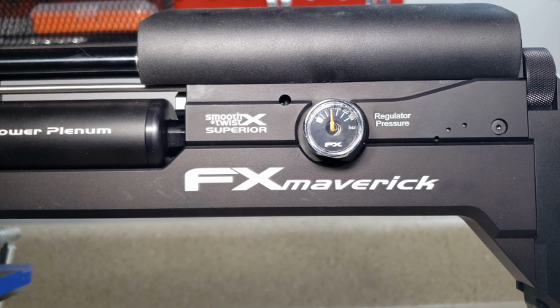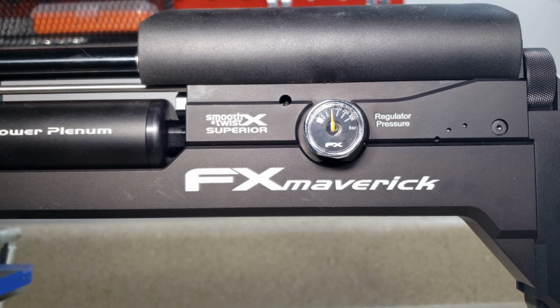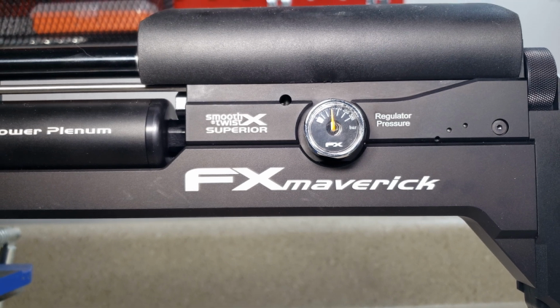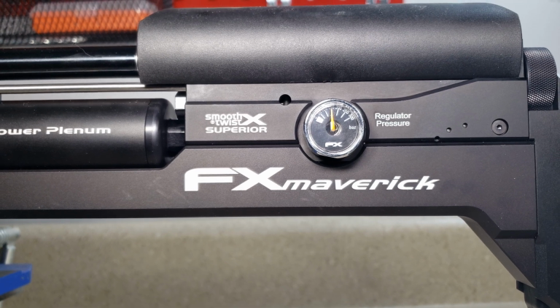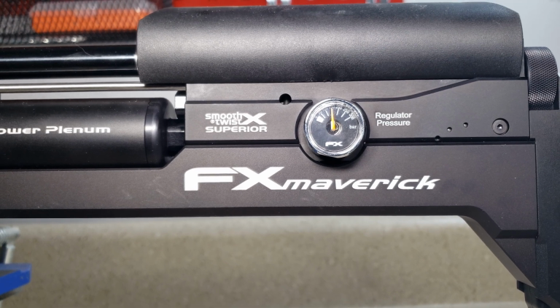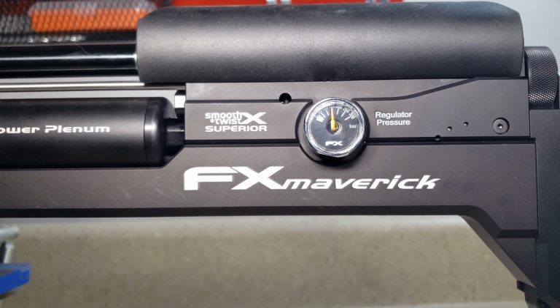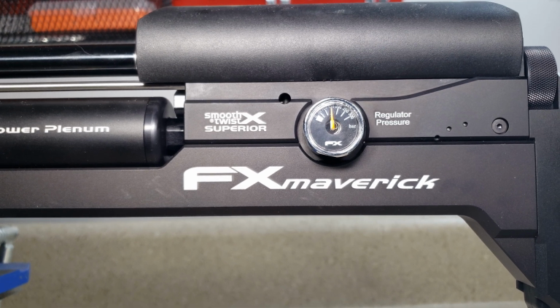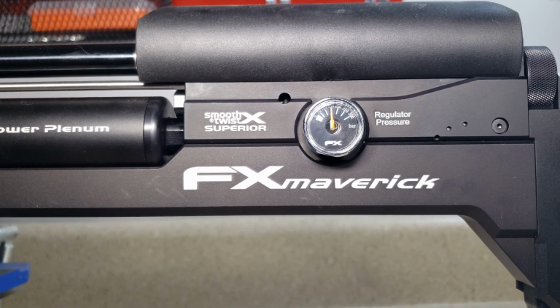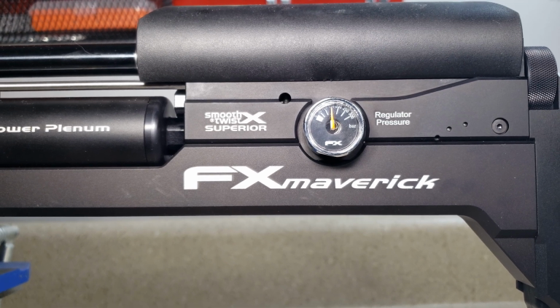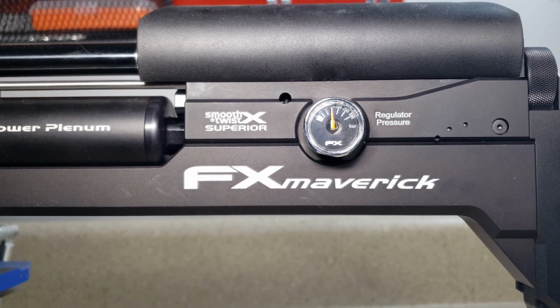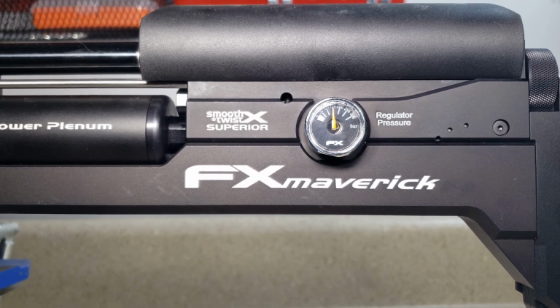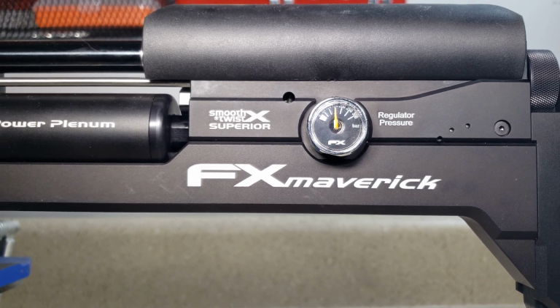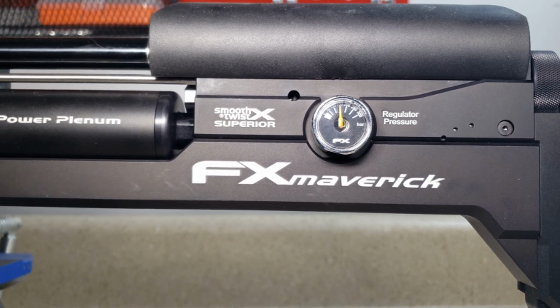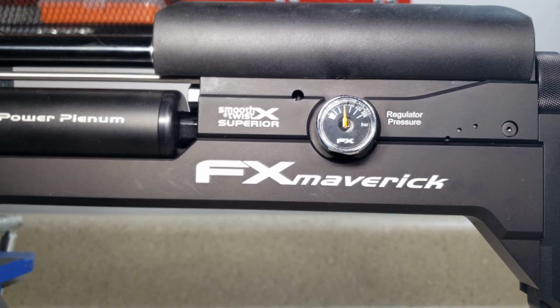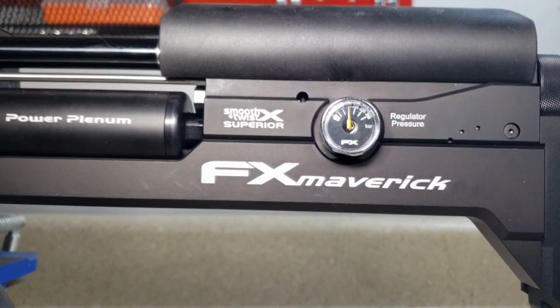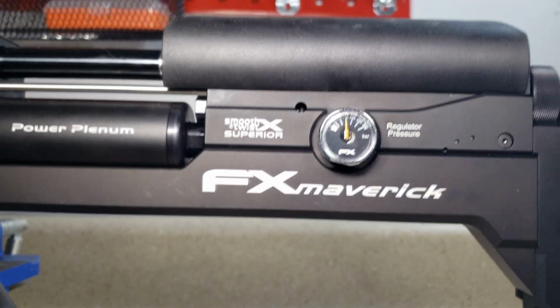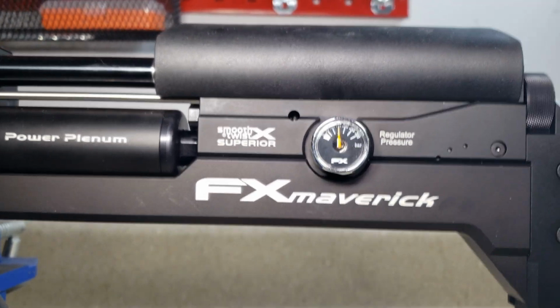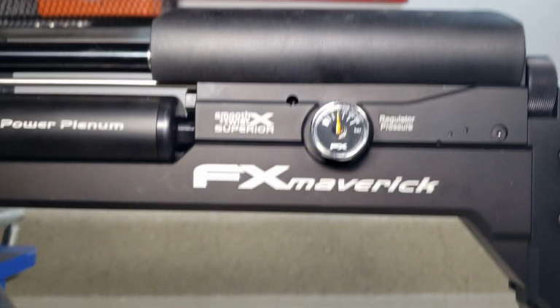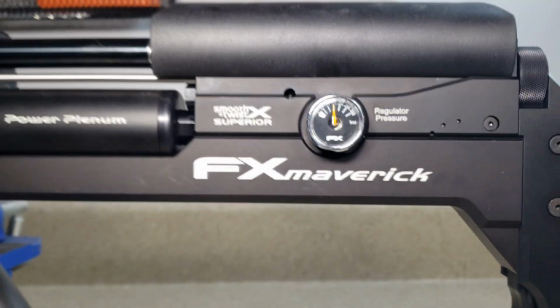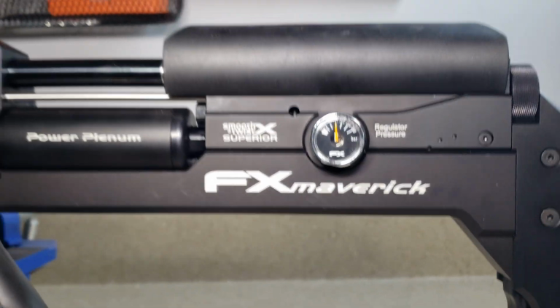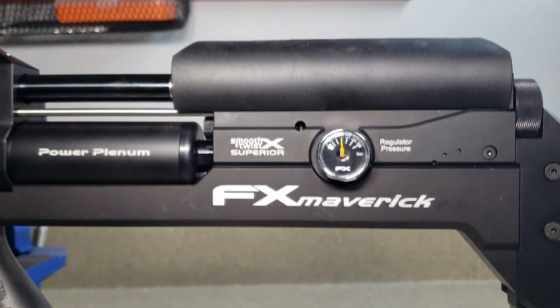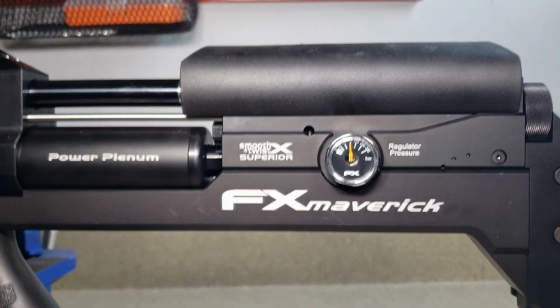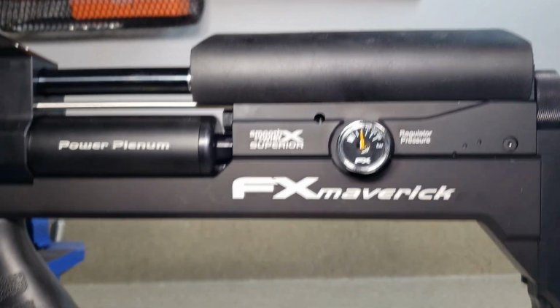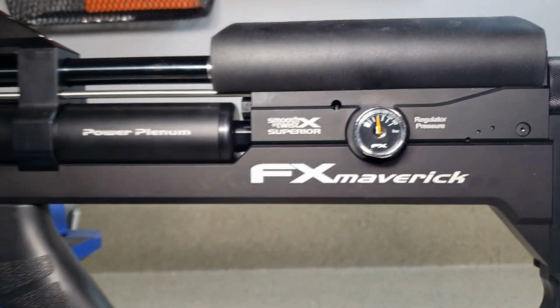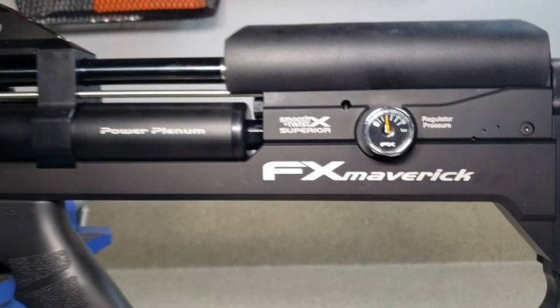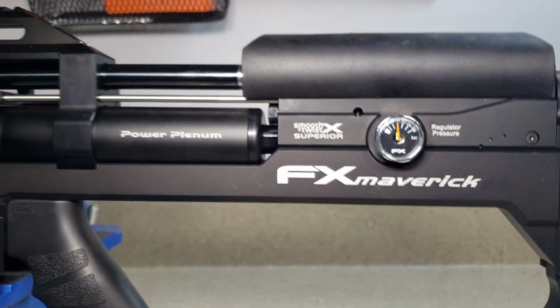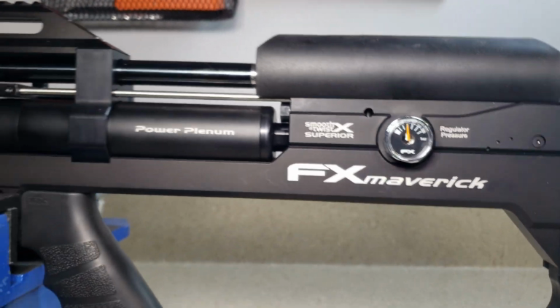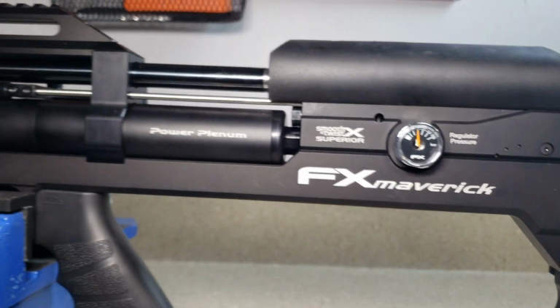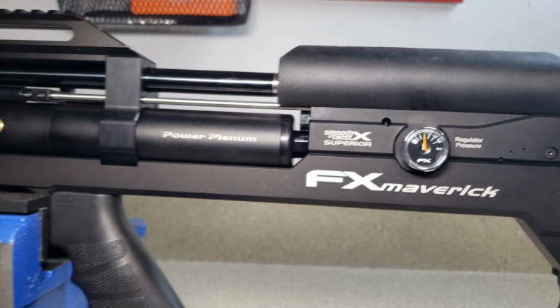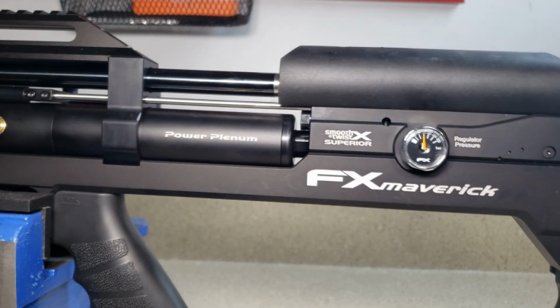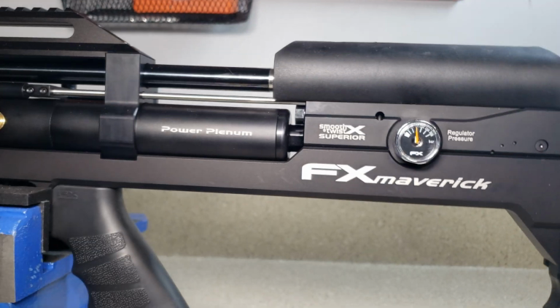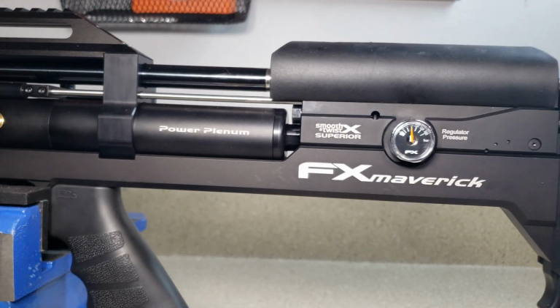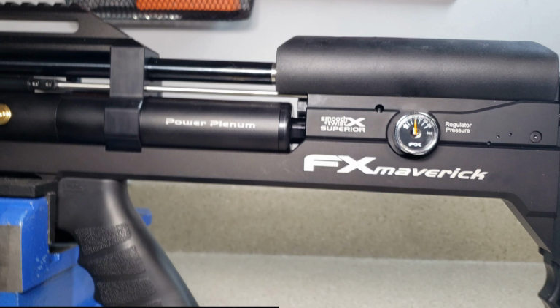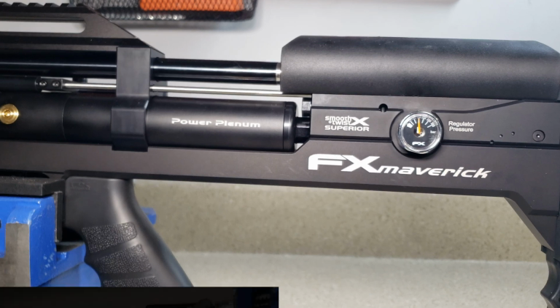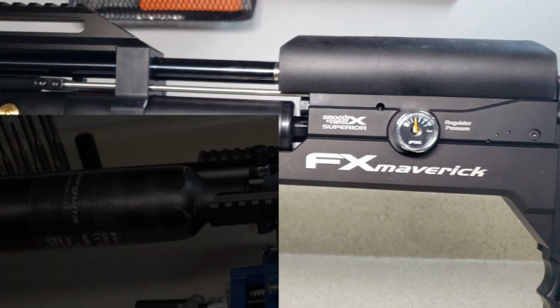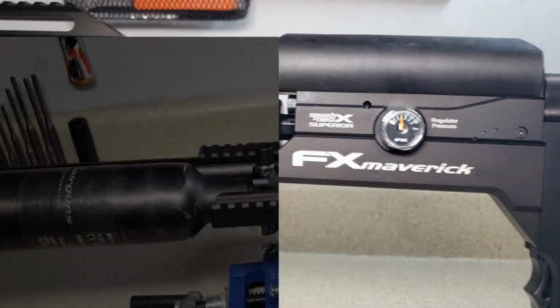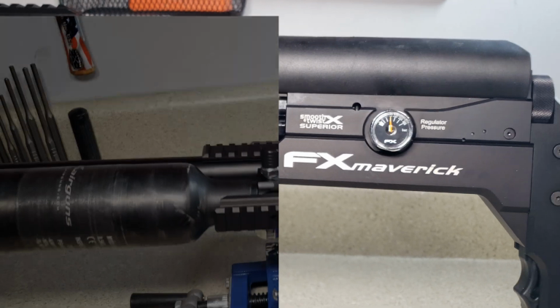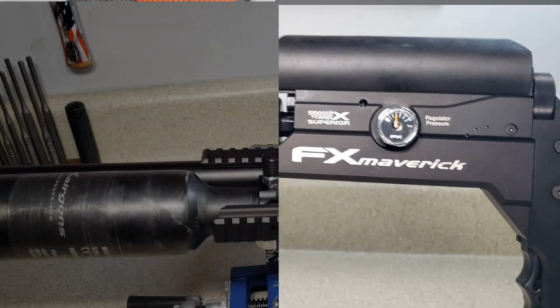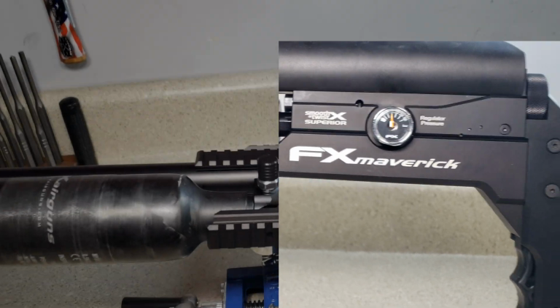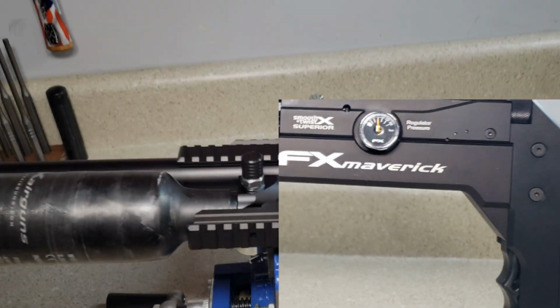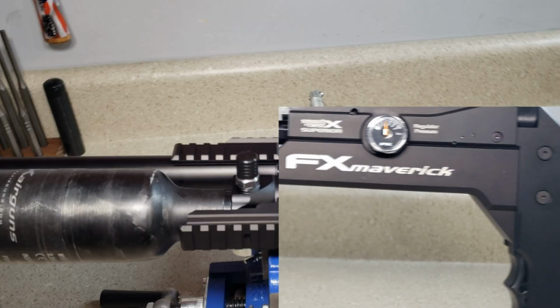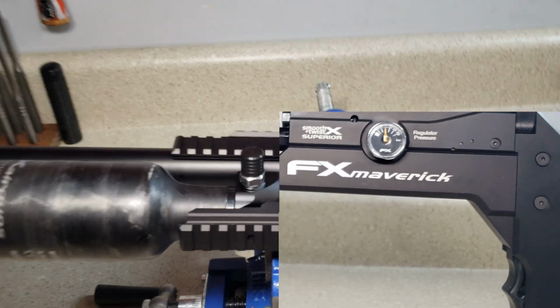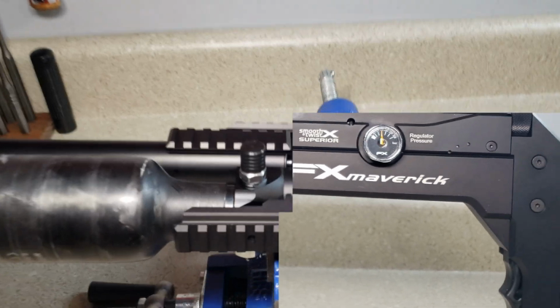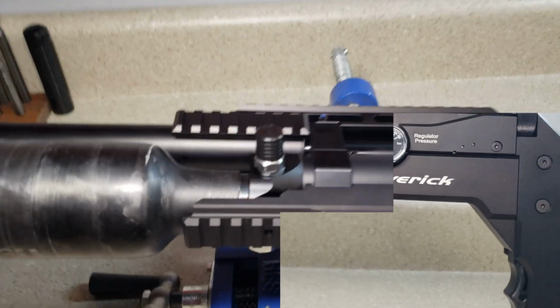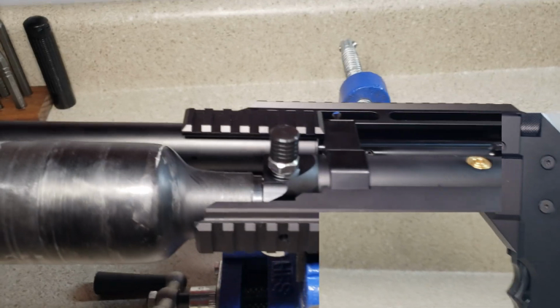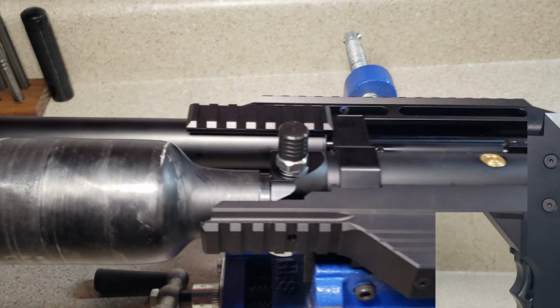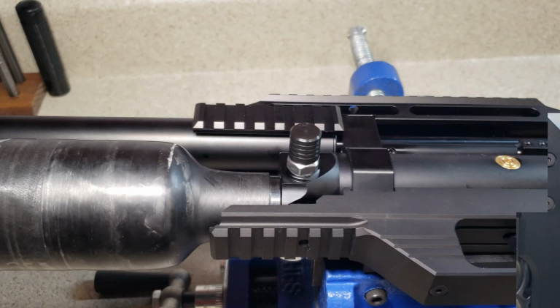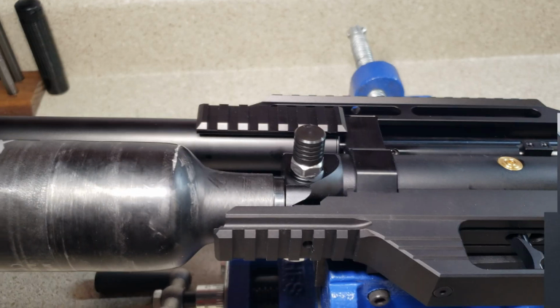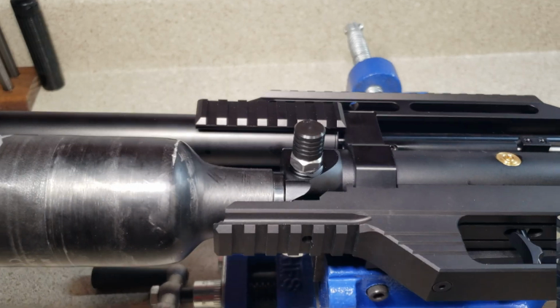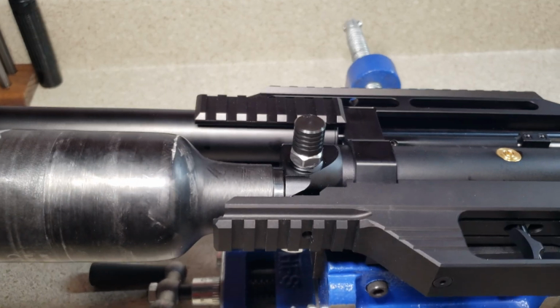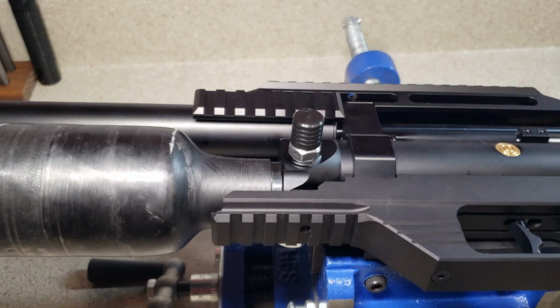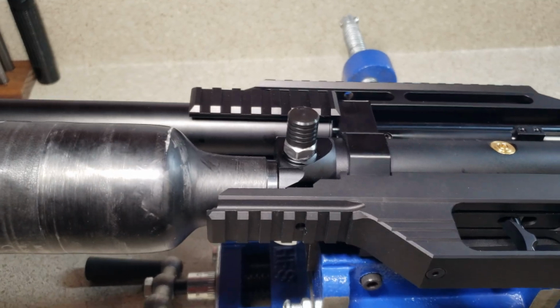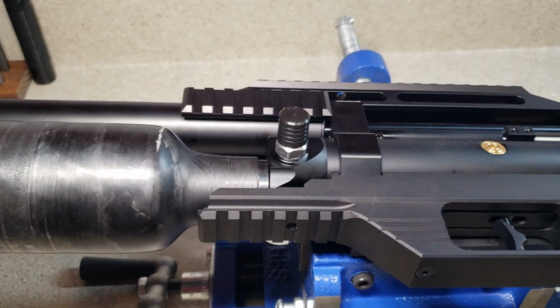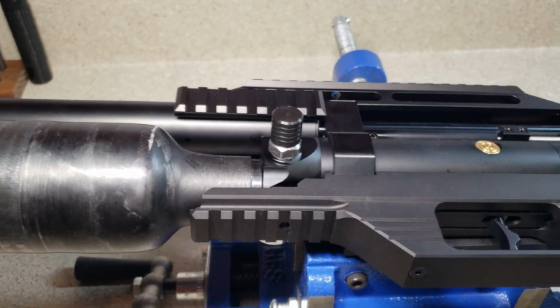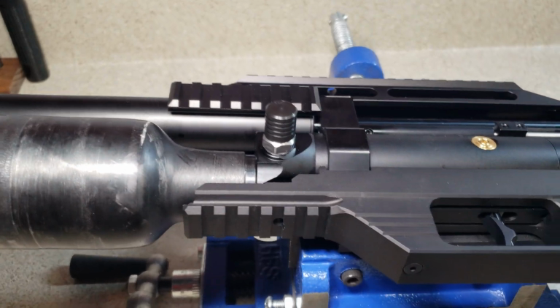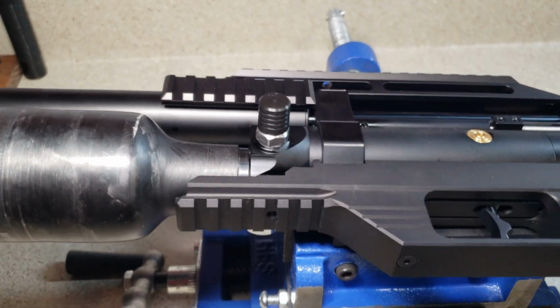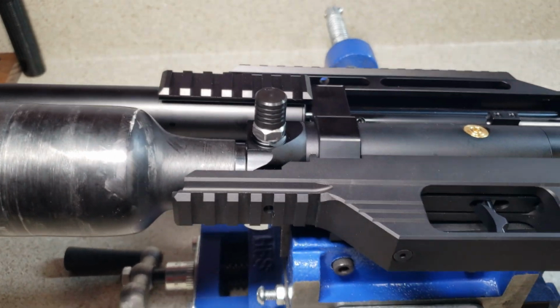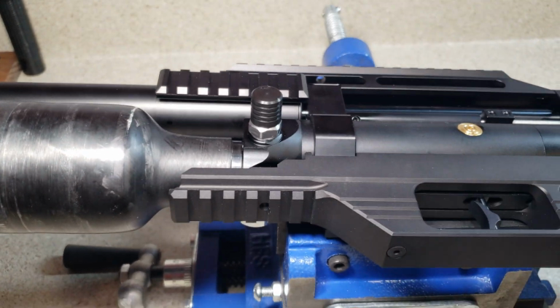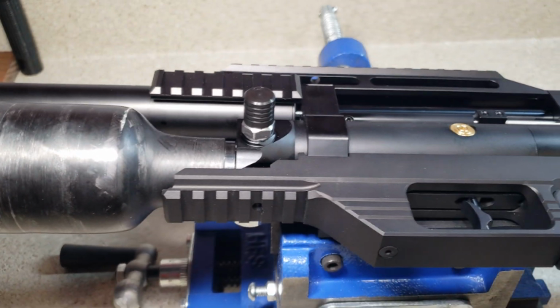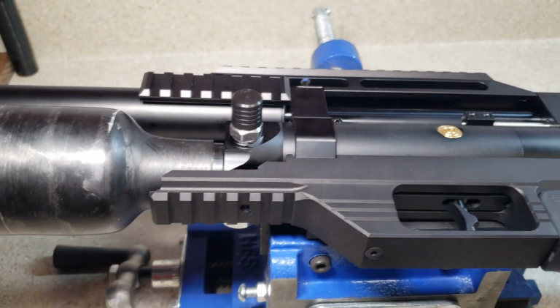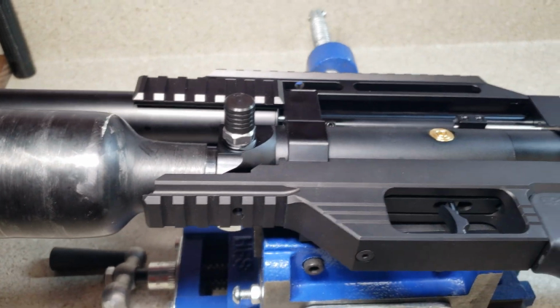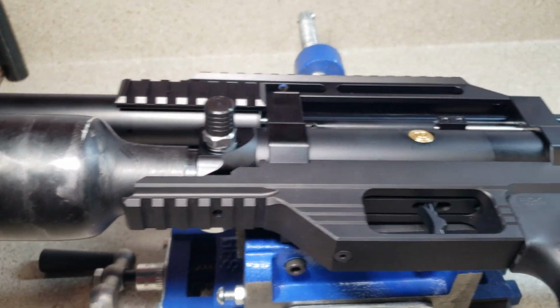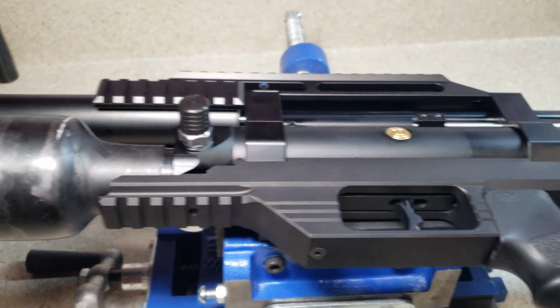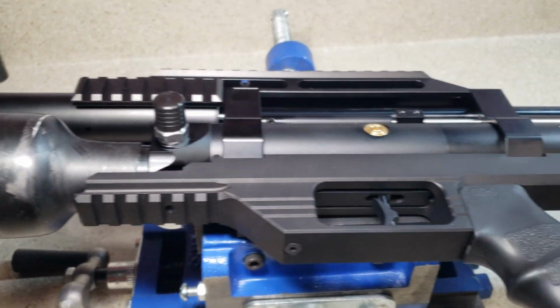It is reading about 150 bar right now. So that's what the first regulator is reading.